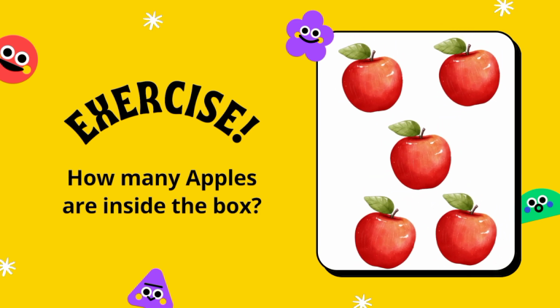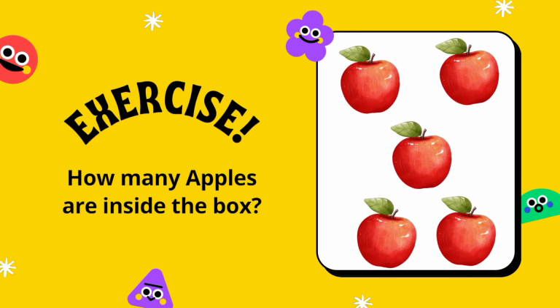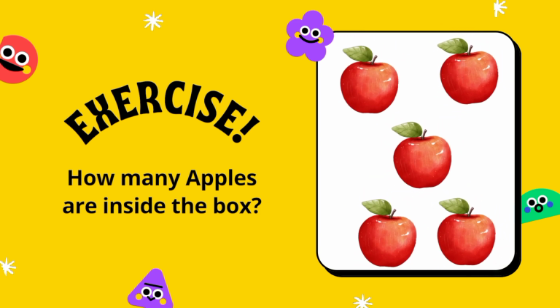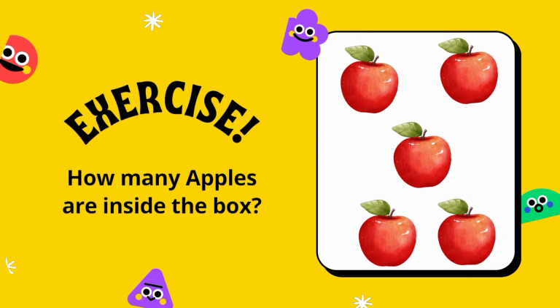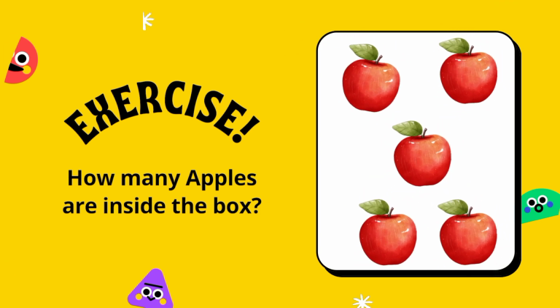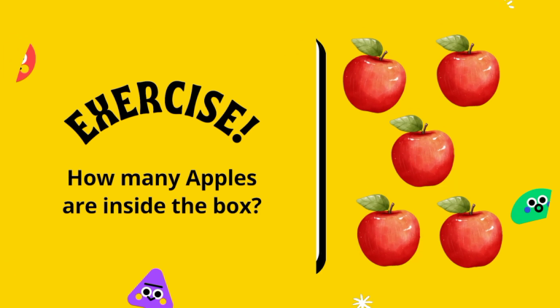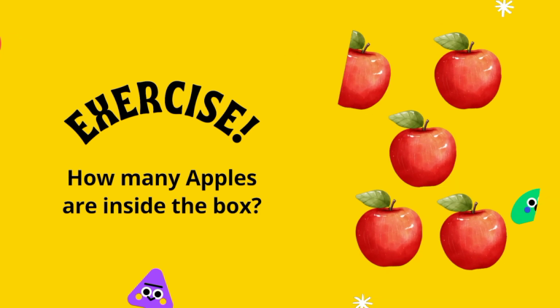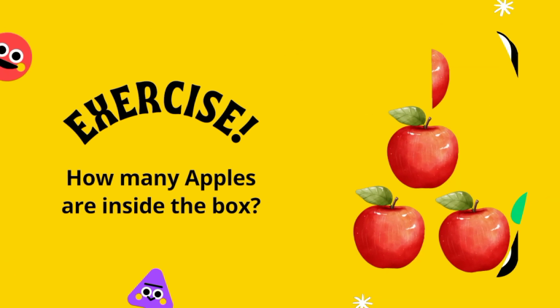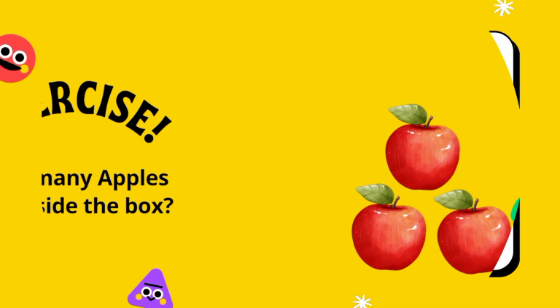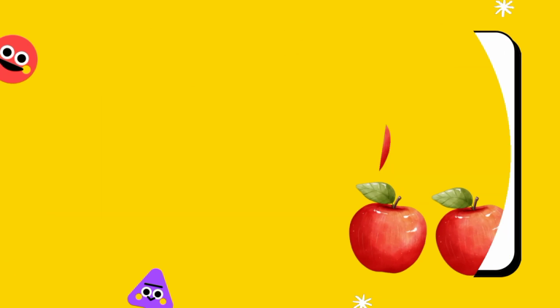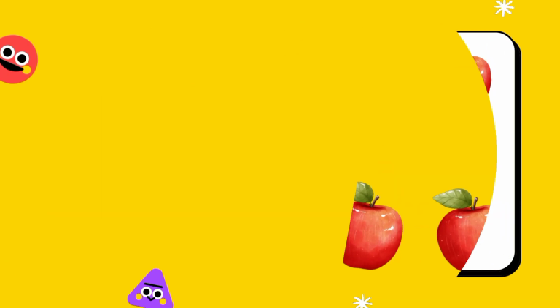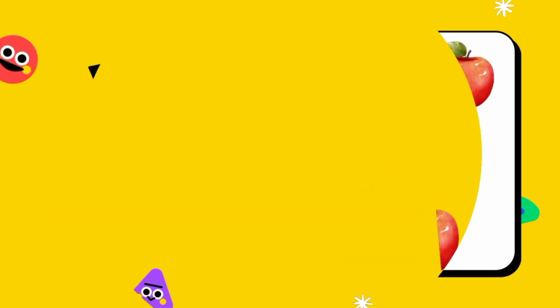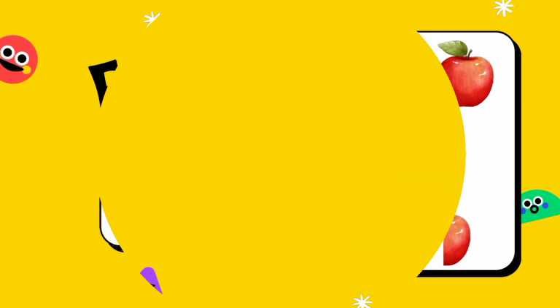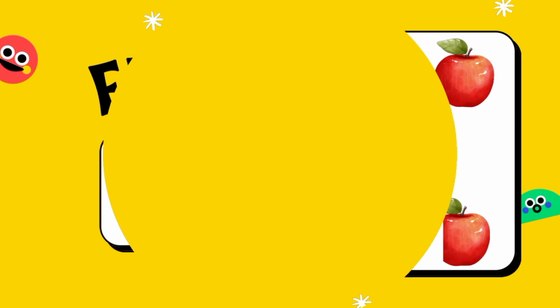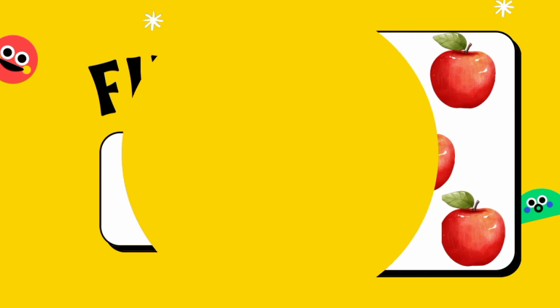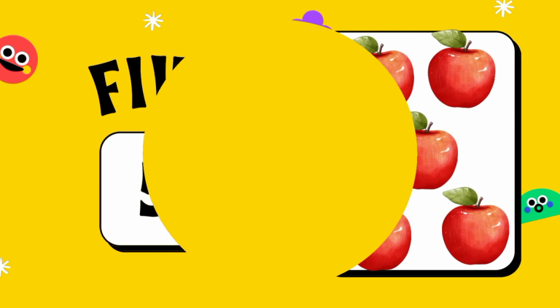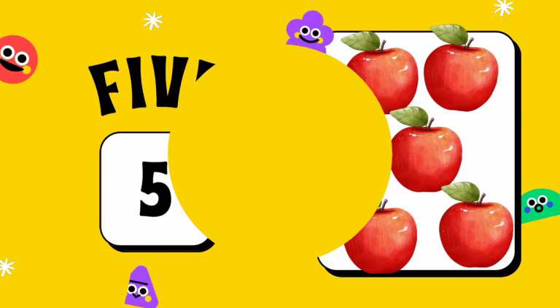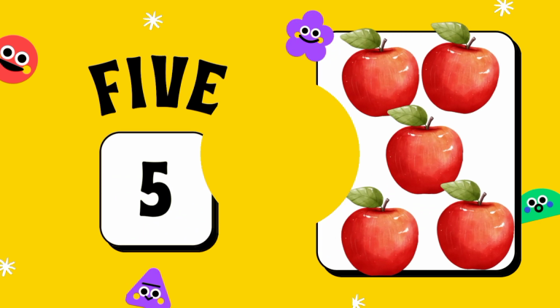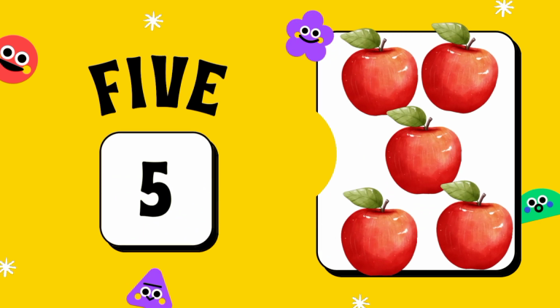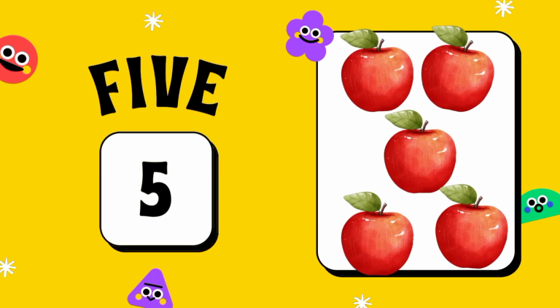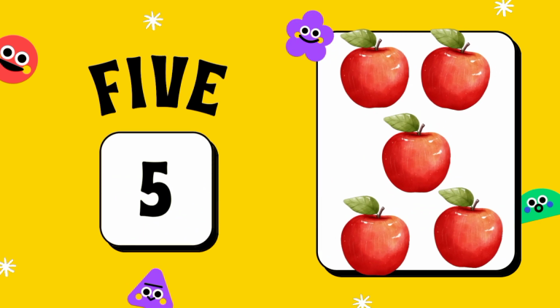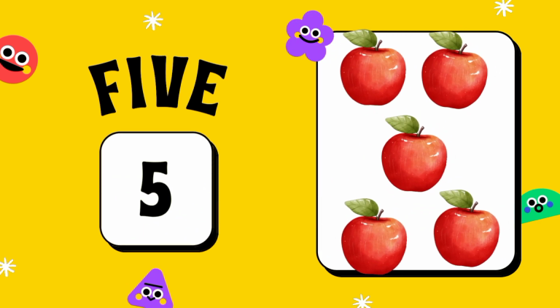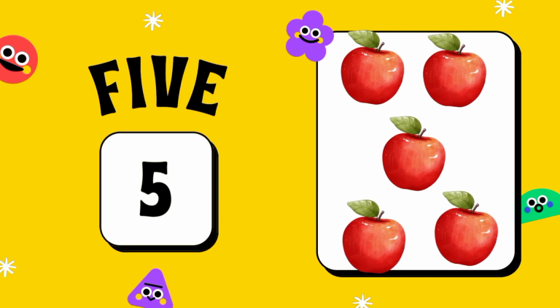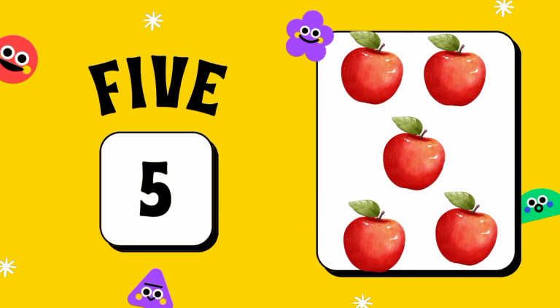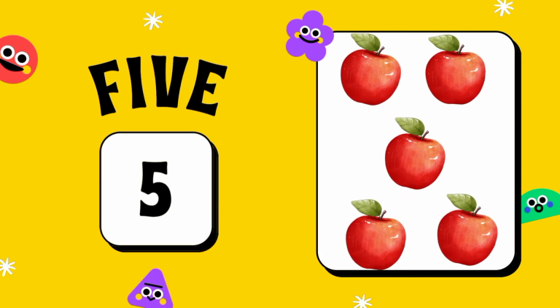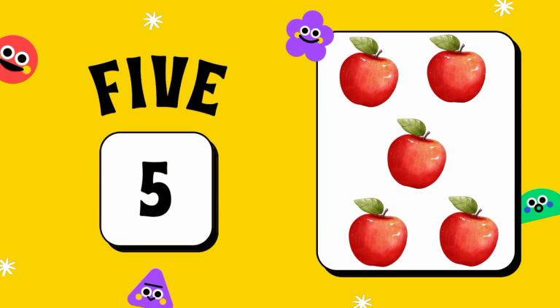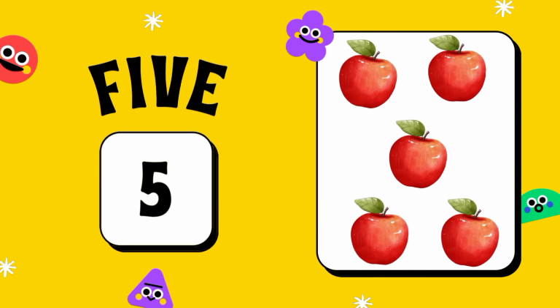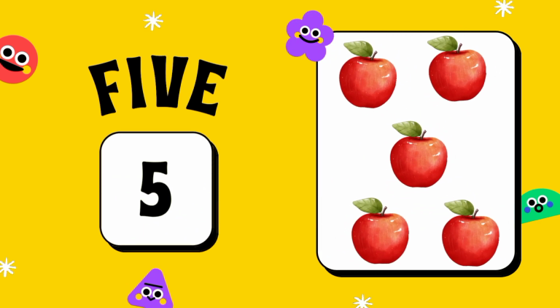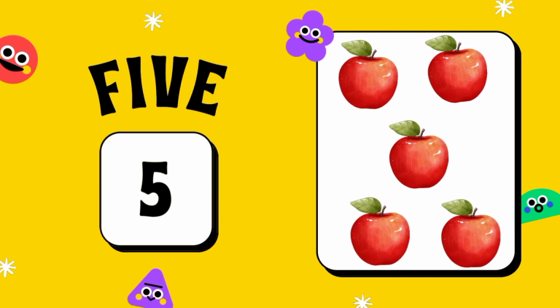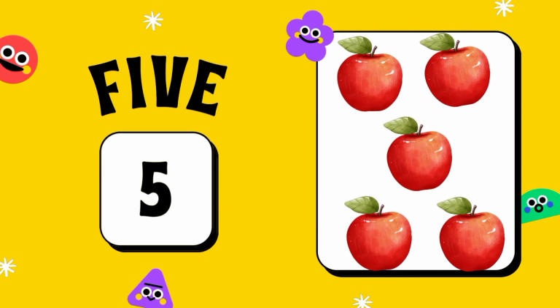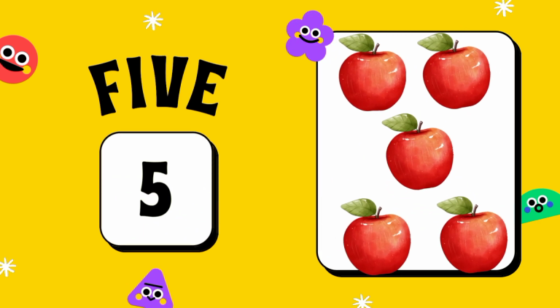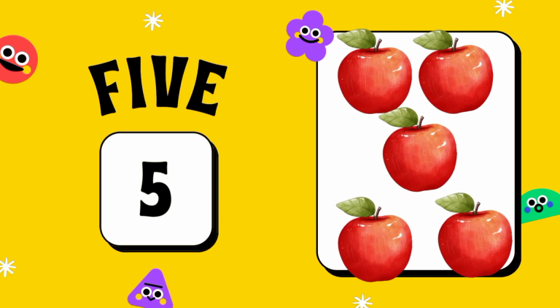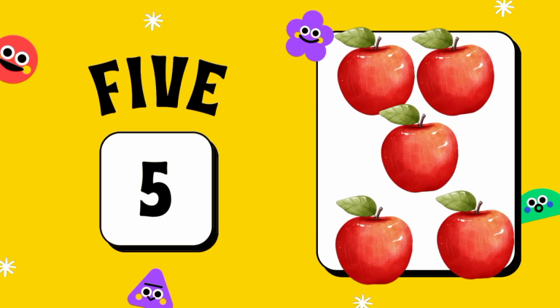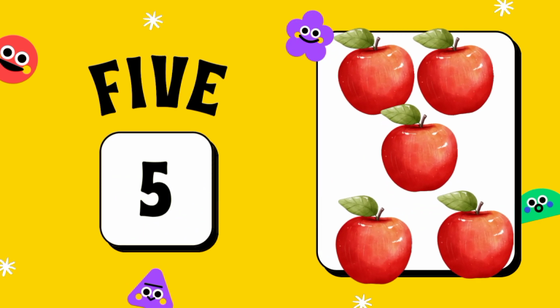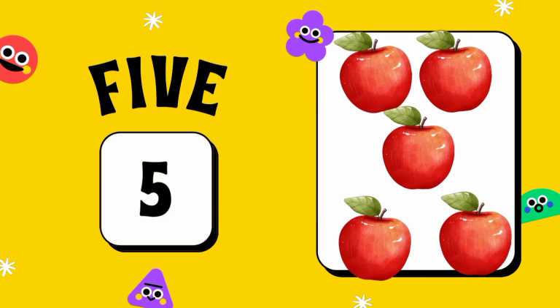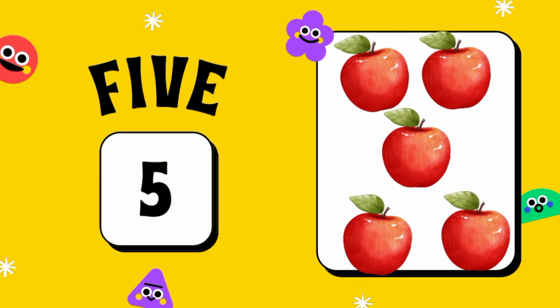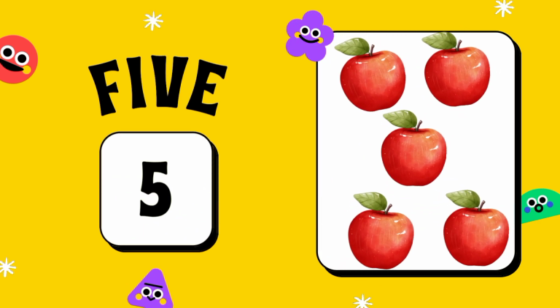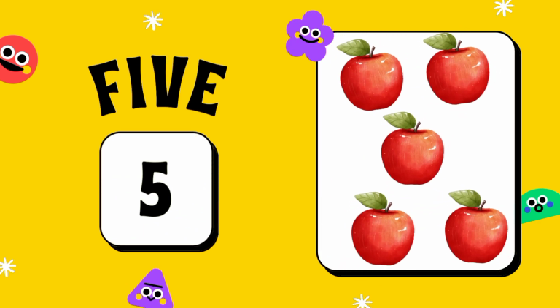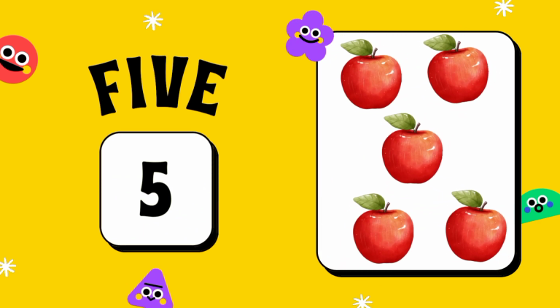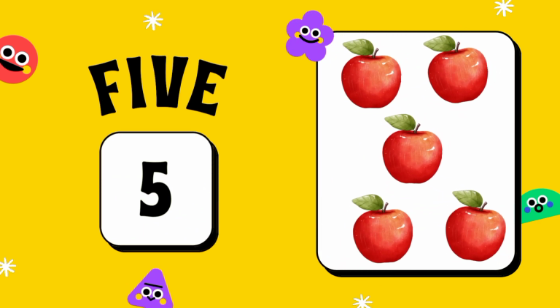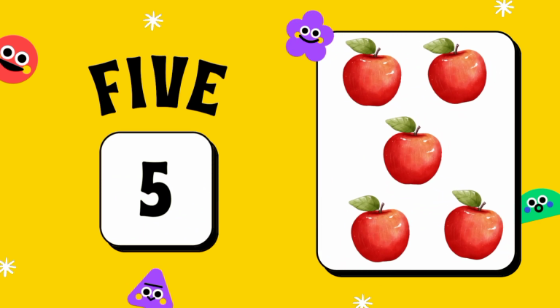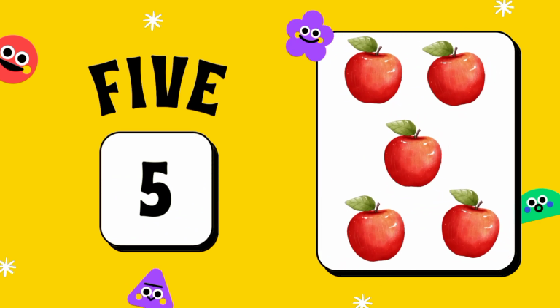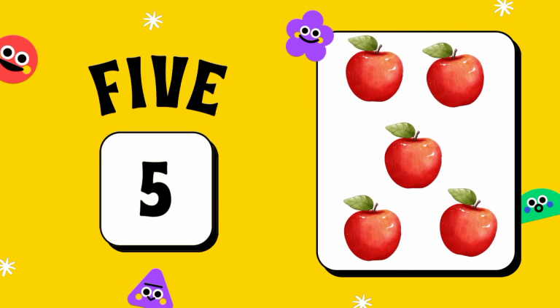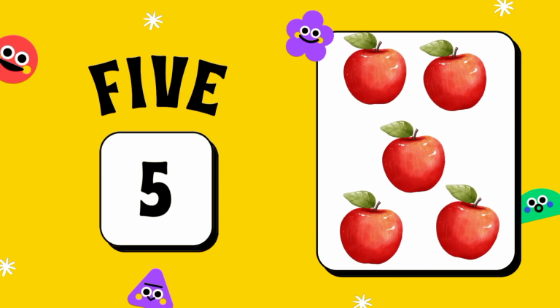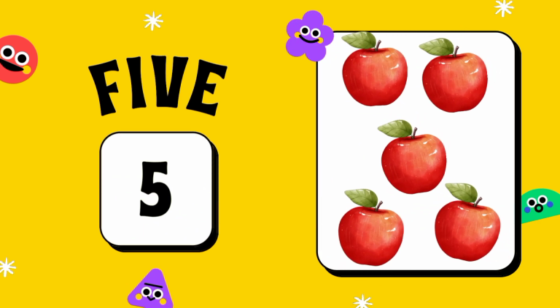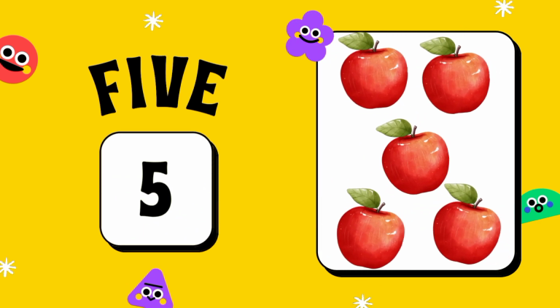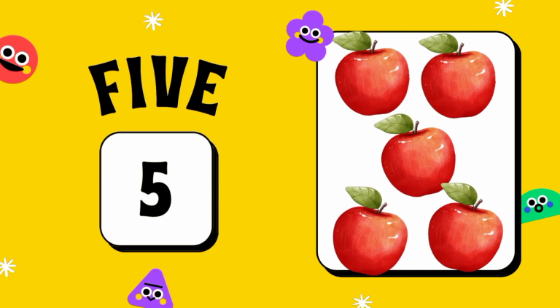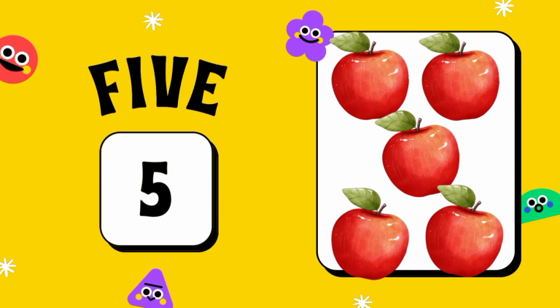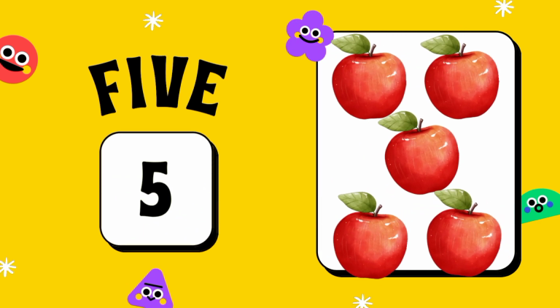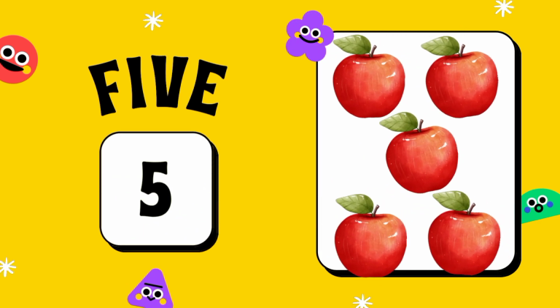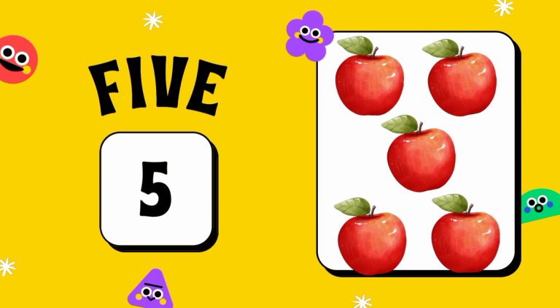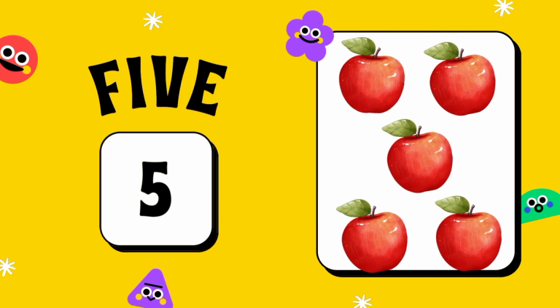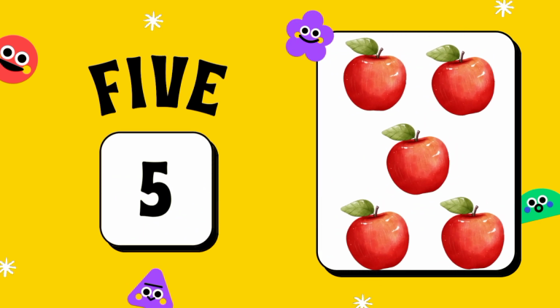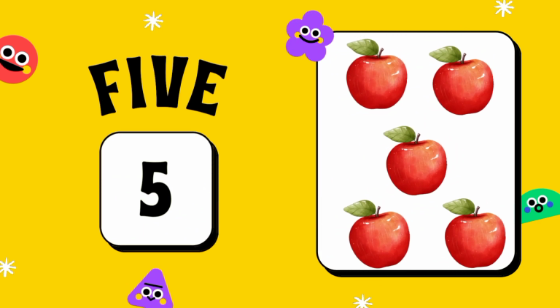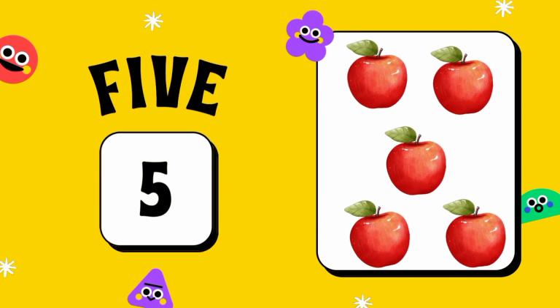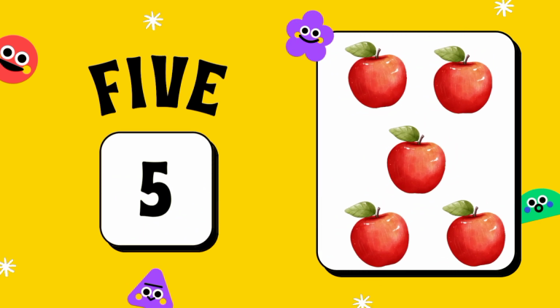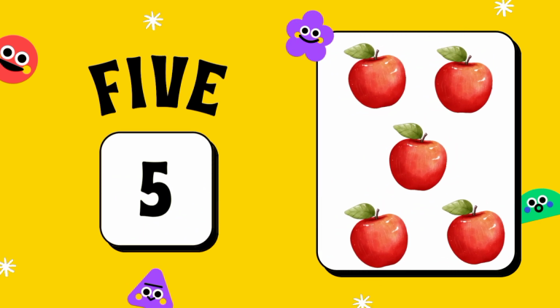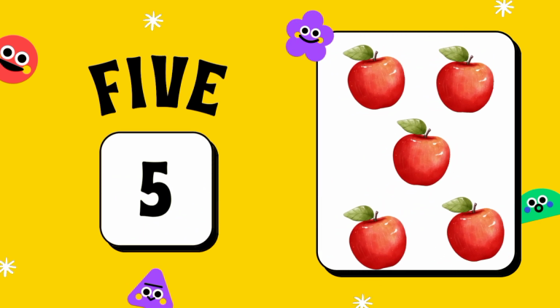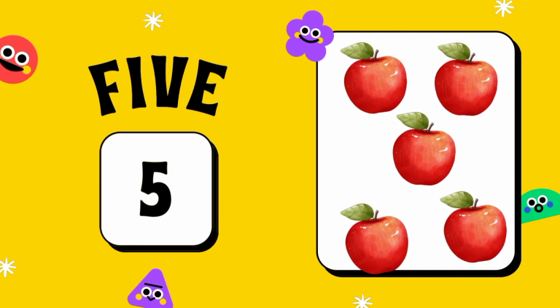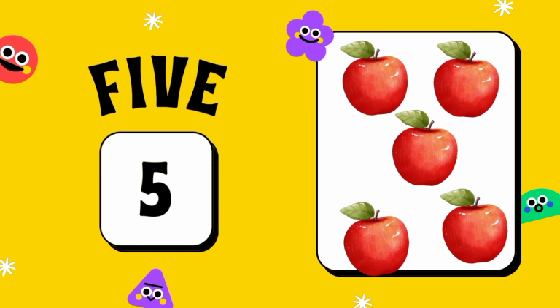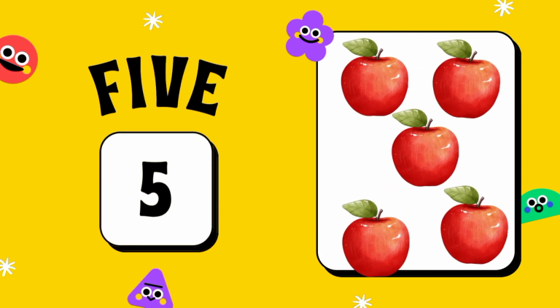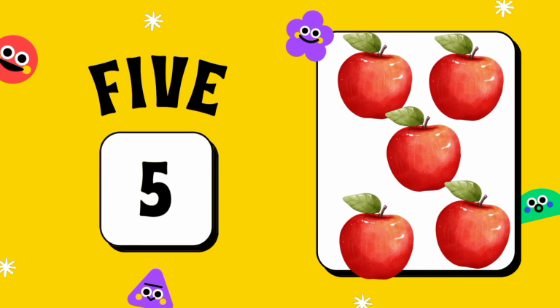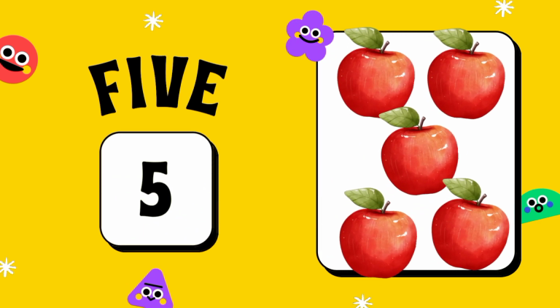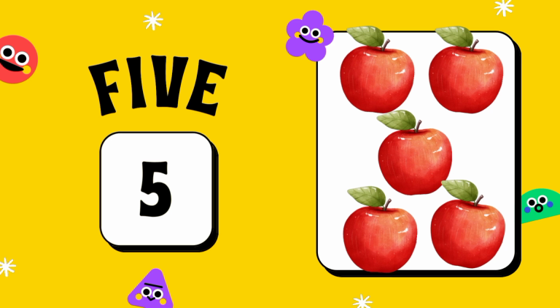One, two, three, four, five. Five apples.